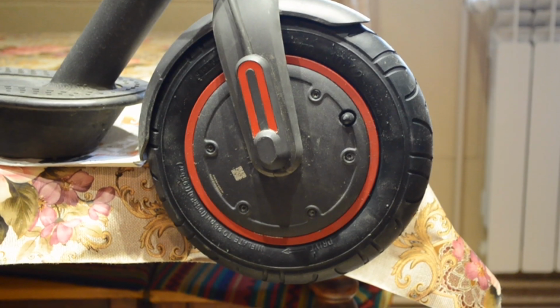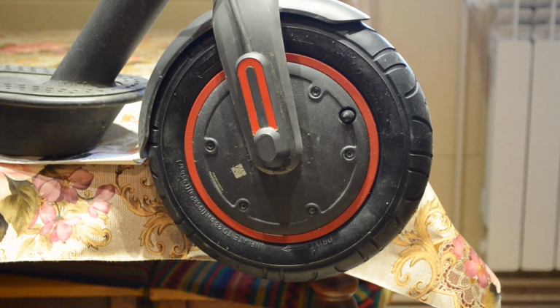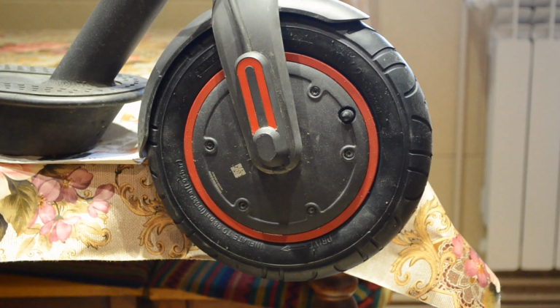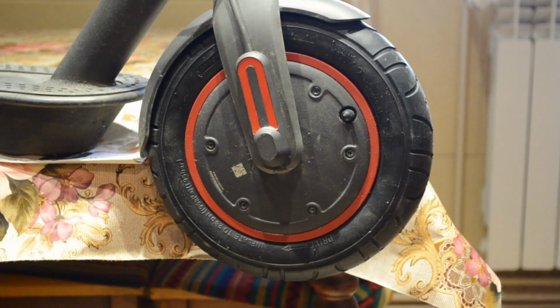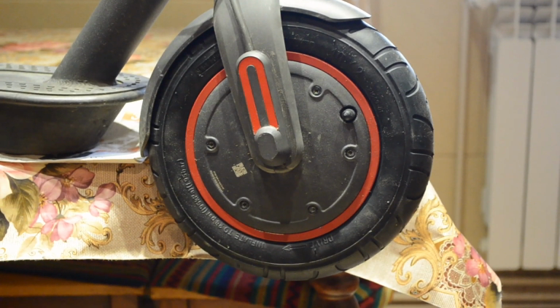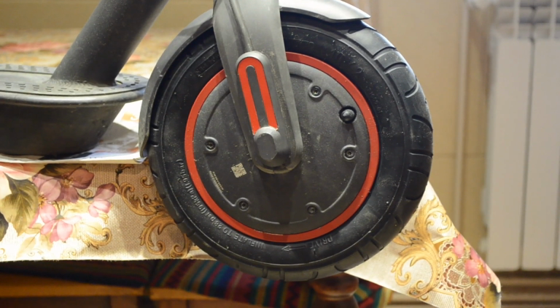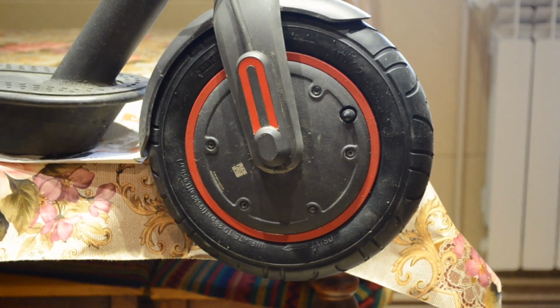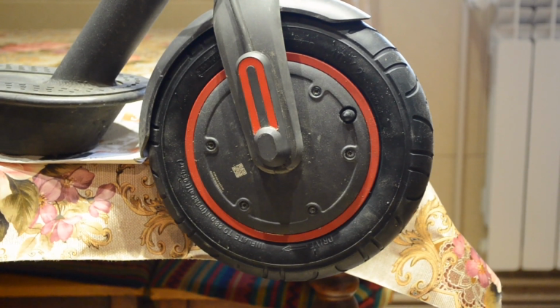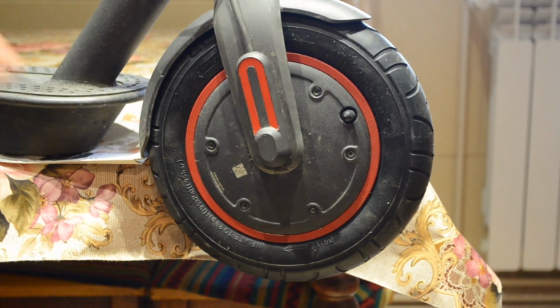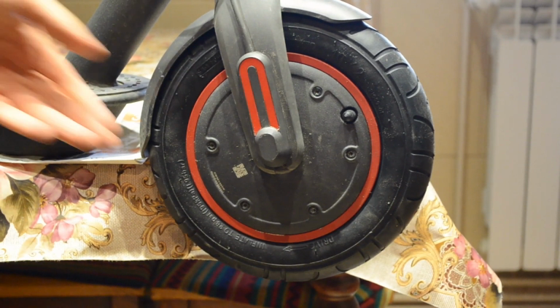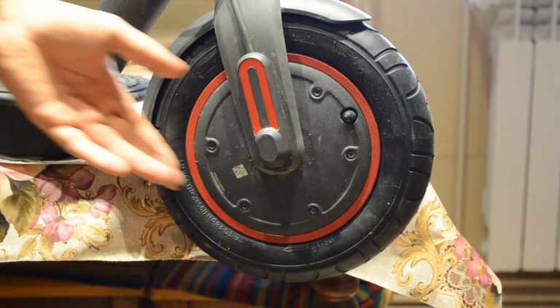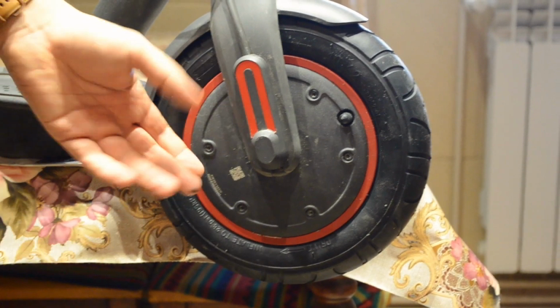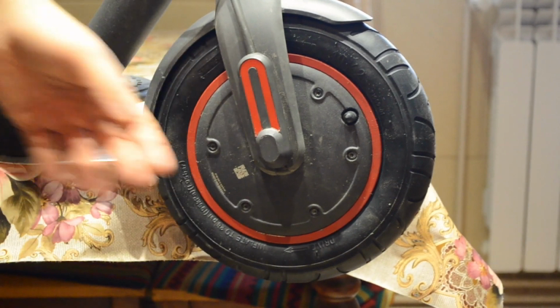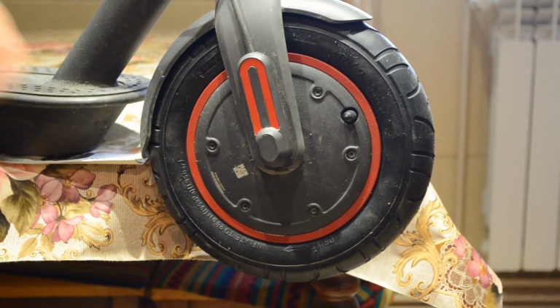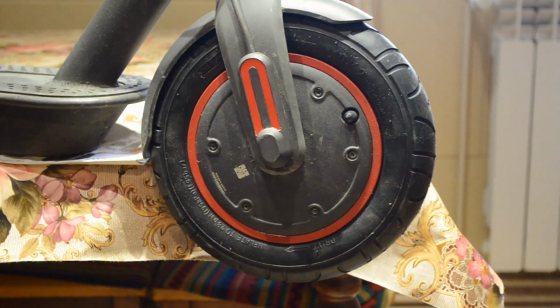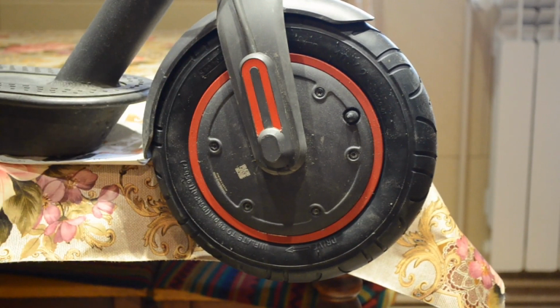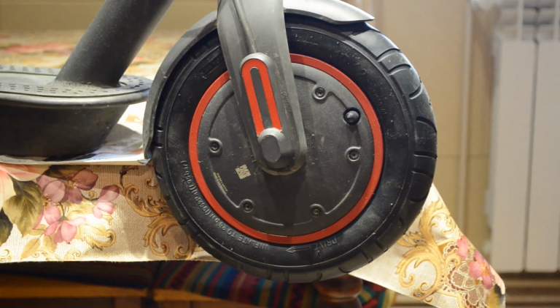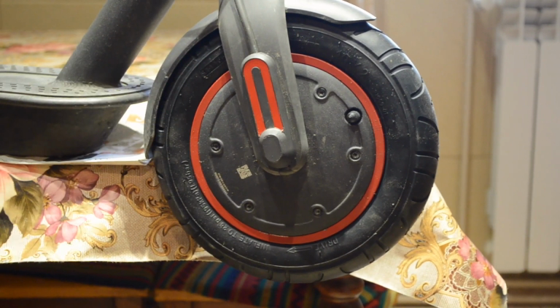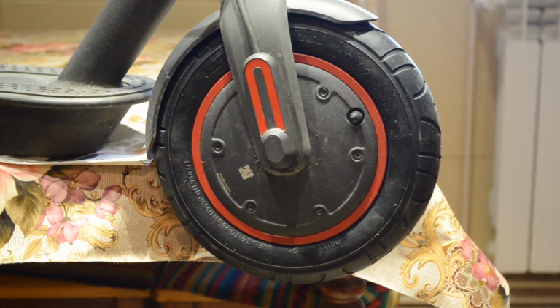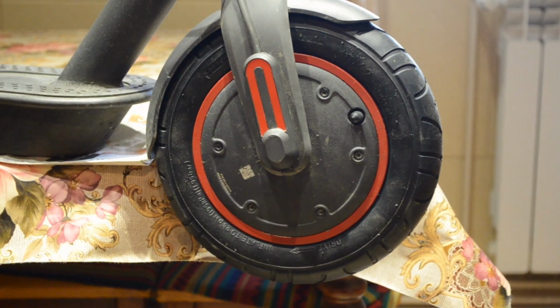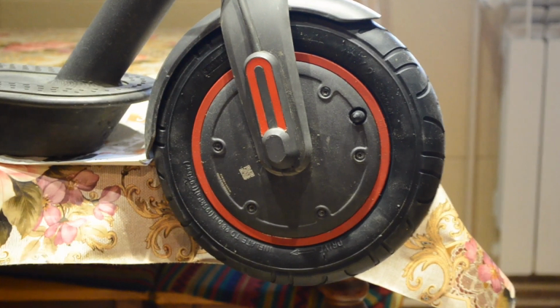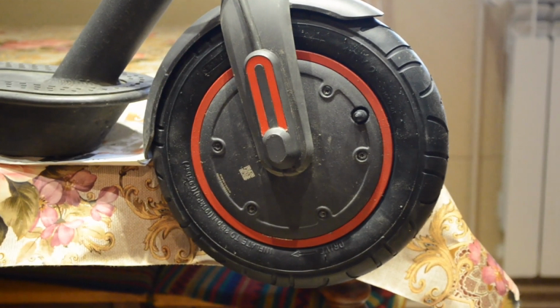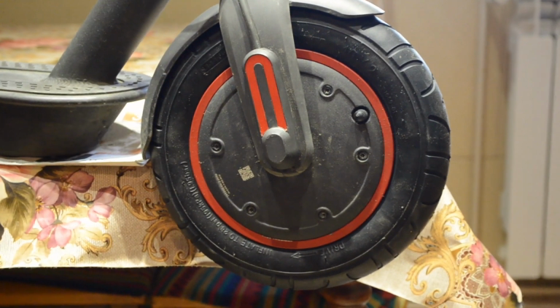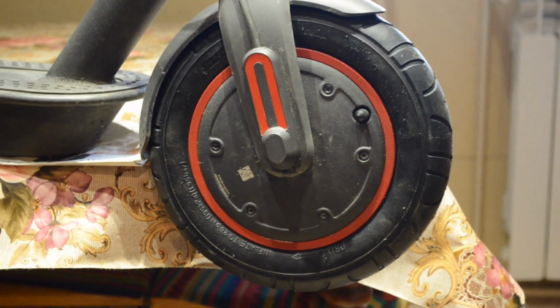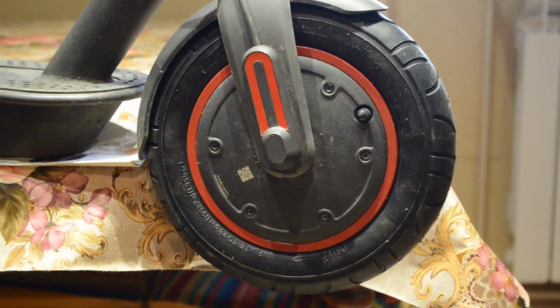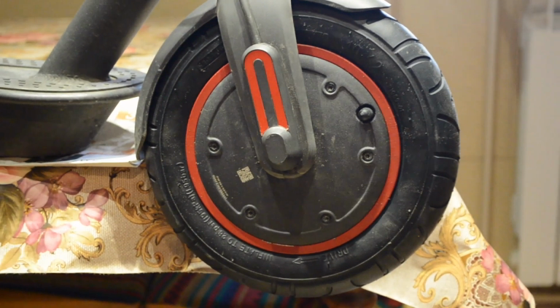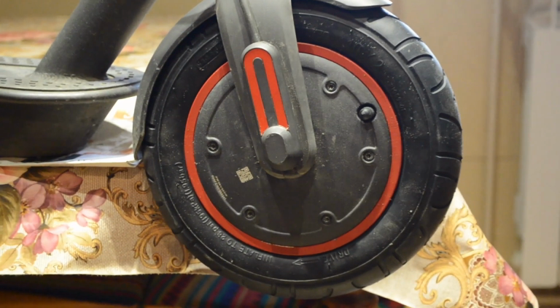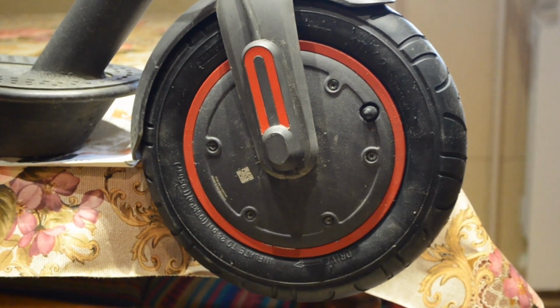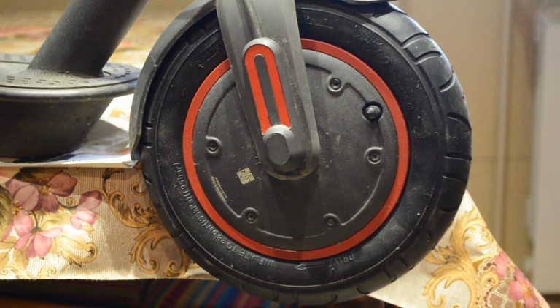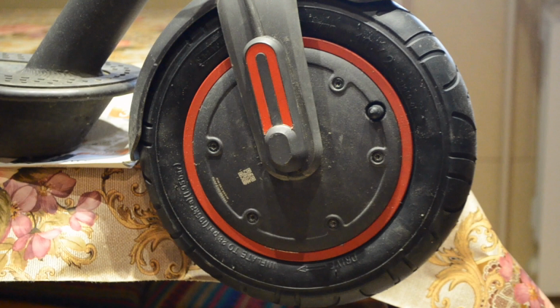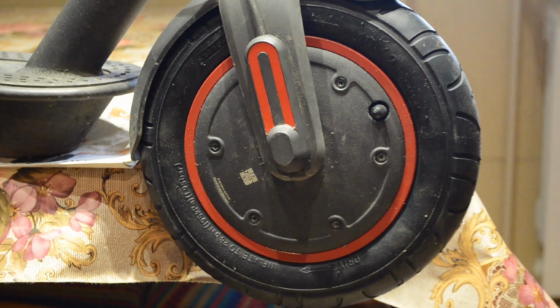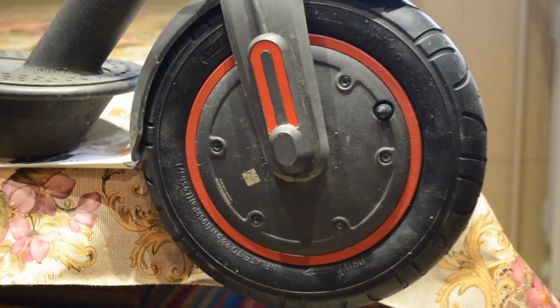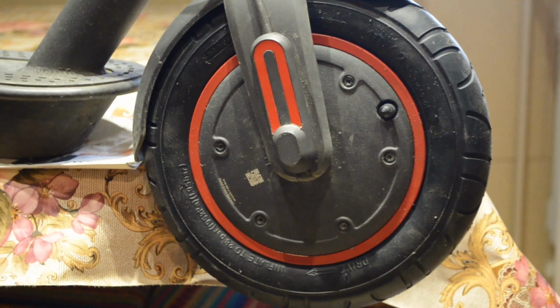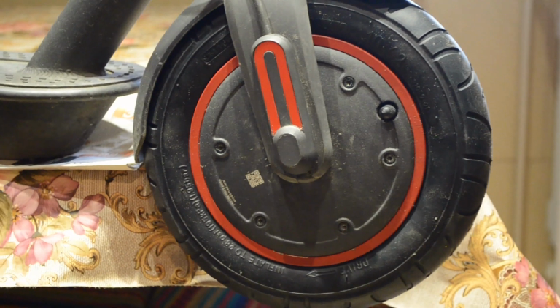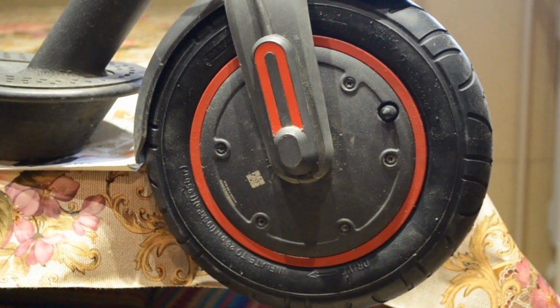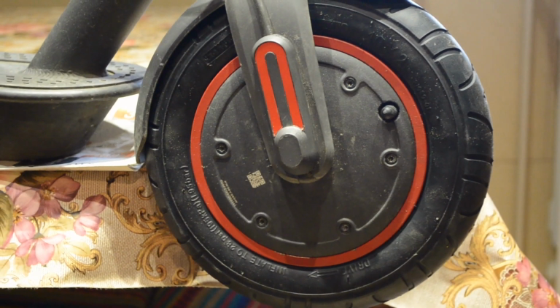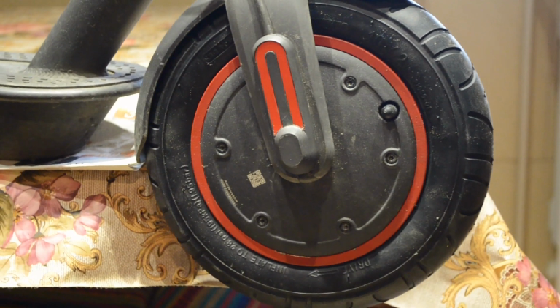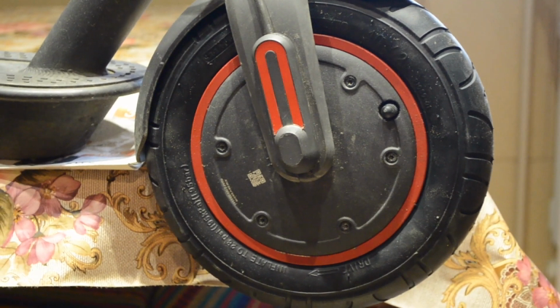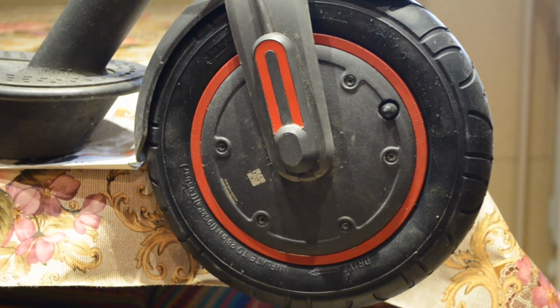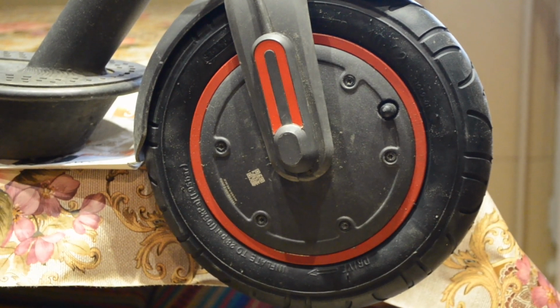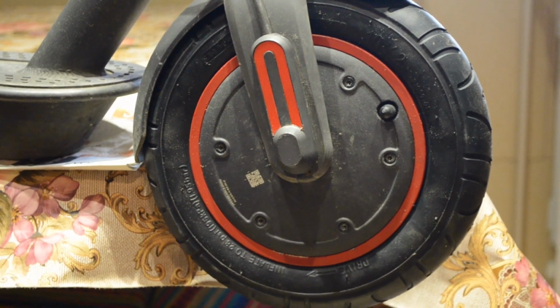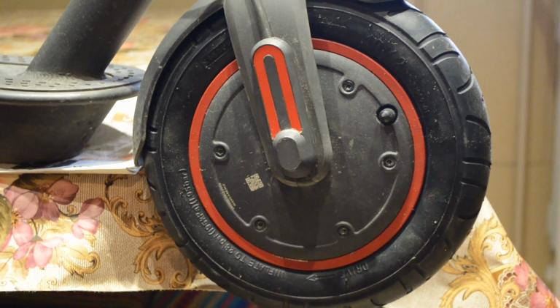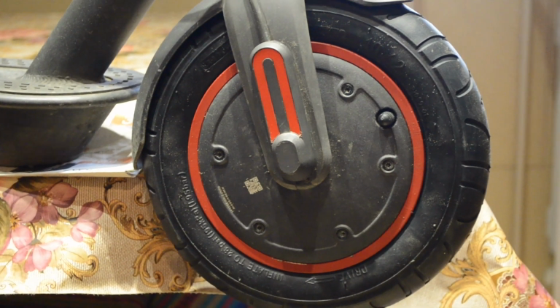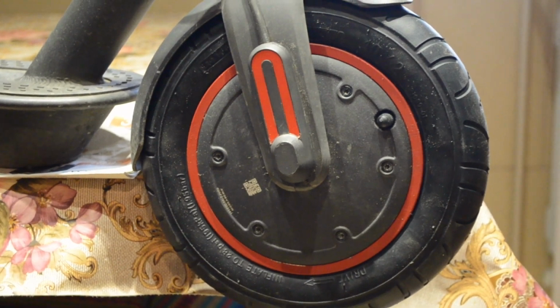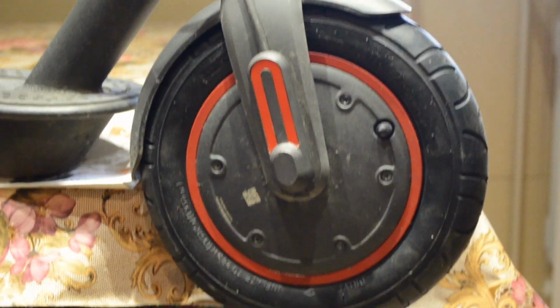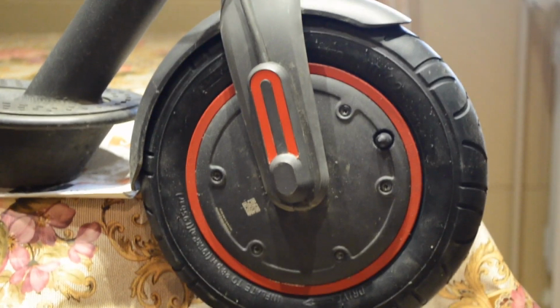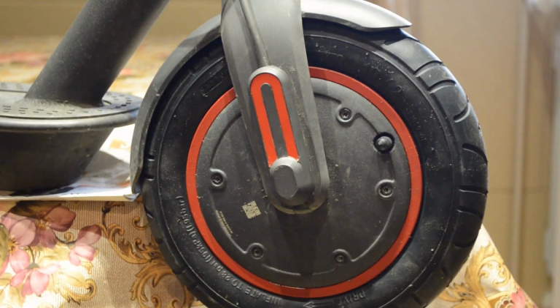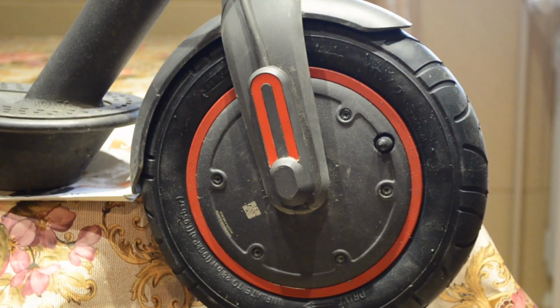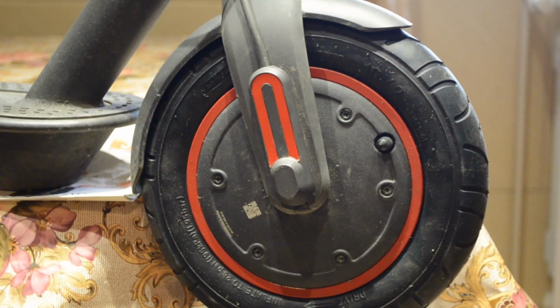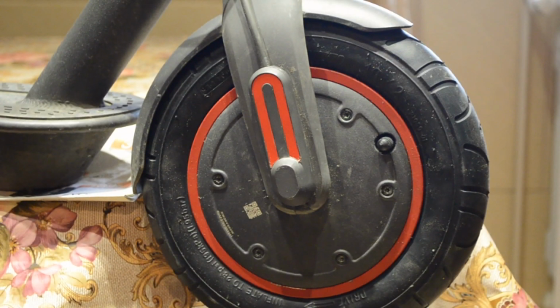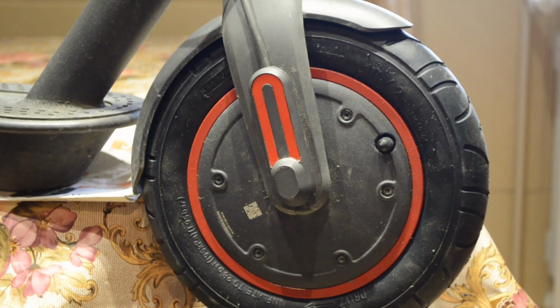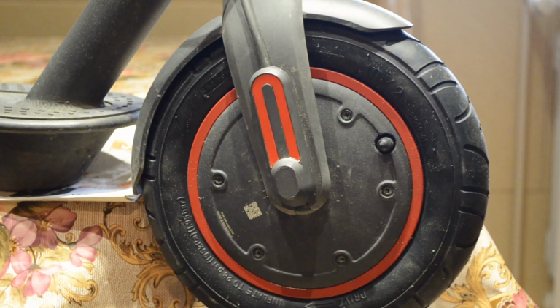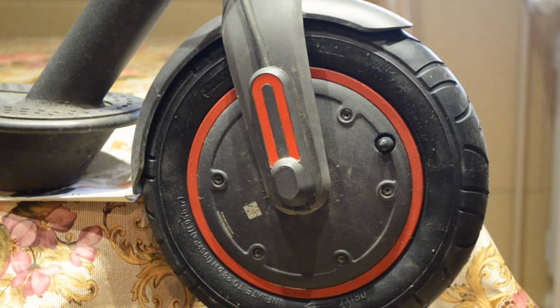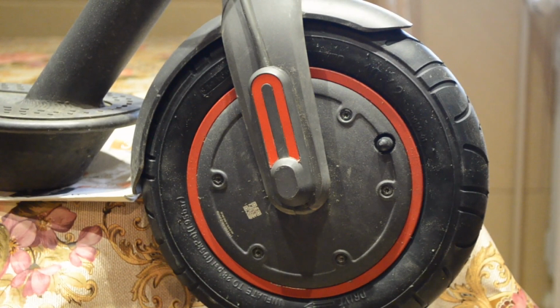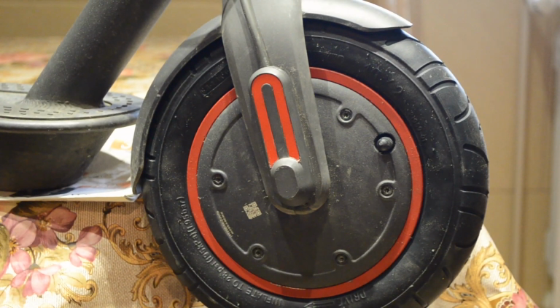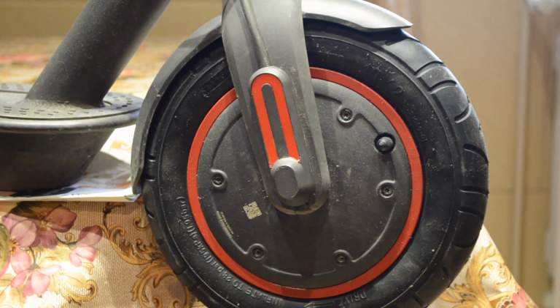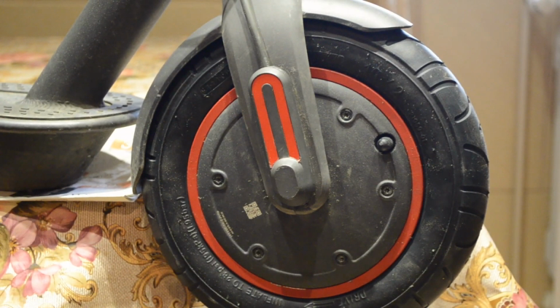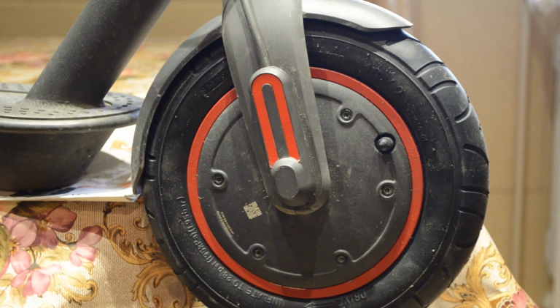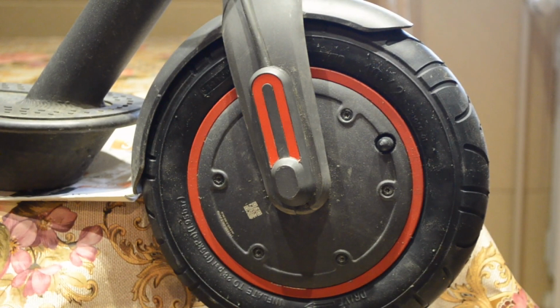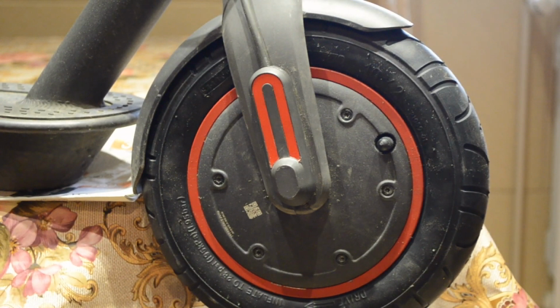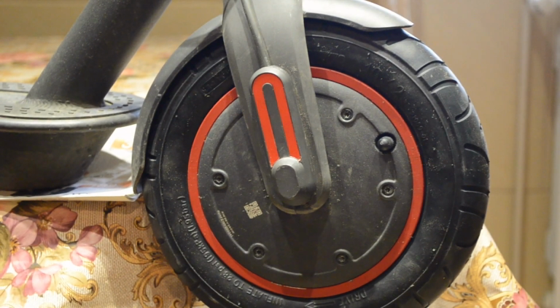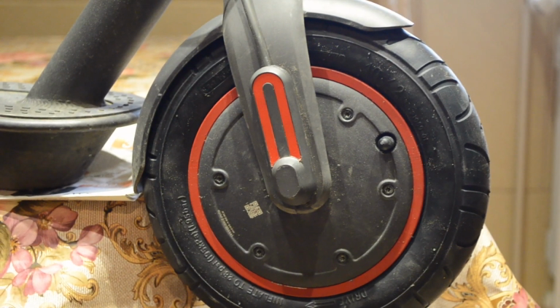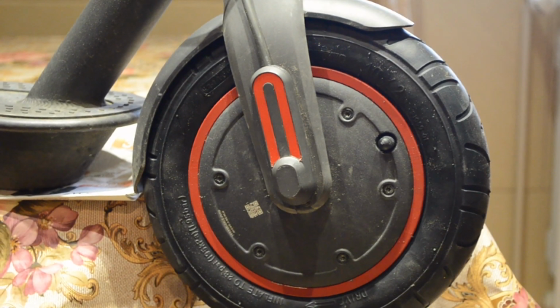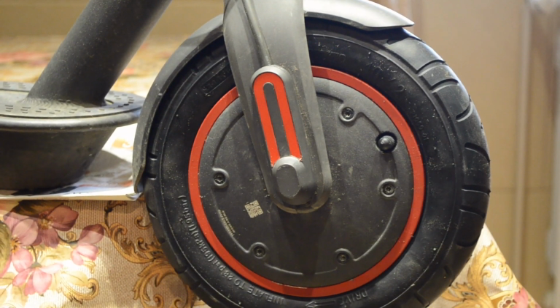And as you can see, the wheel is fully mounted and is ready to be tested outside.